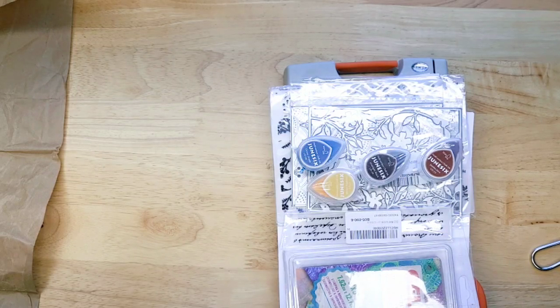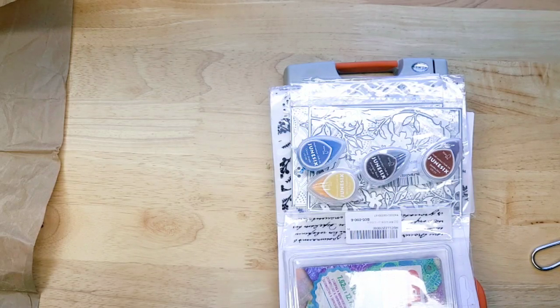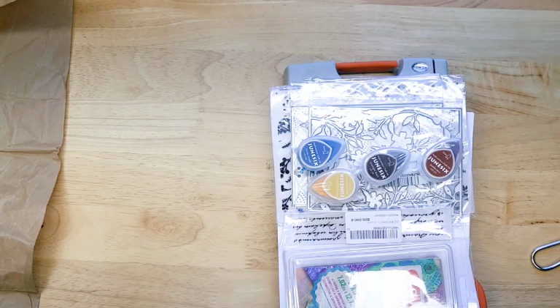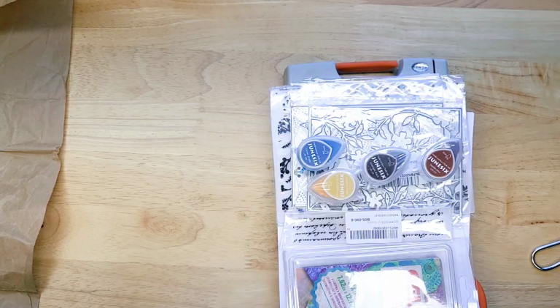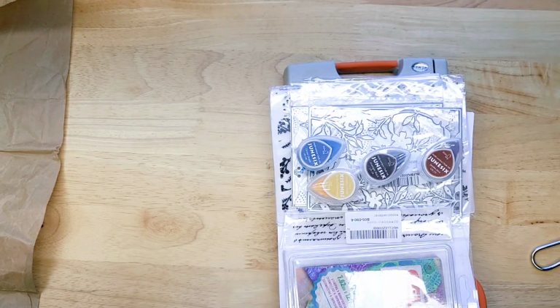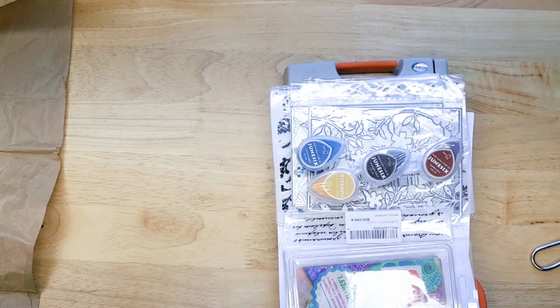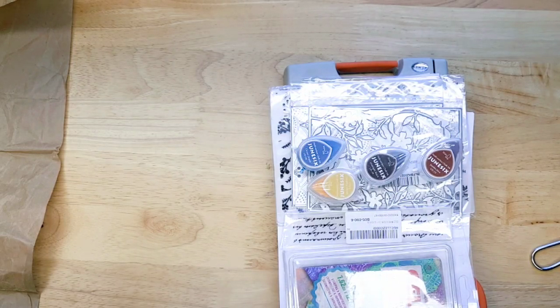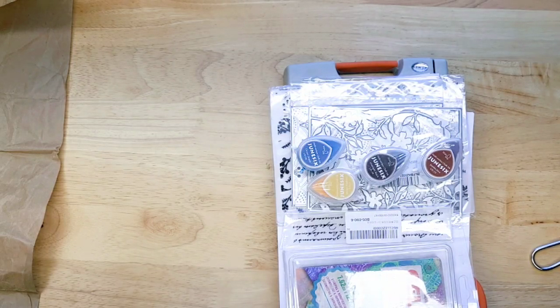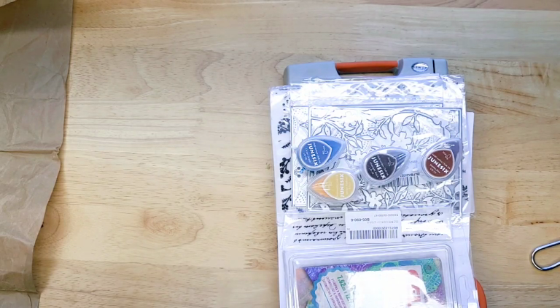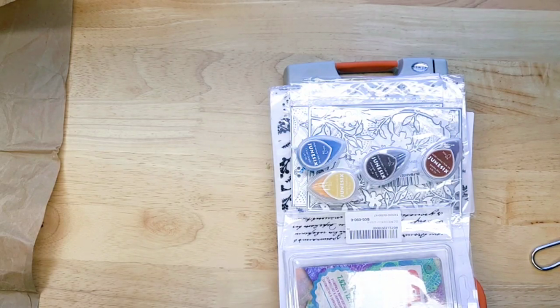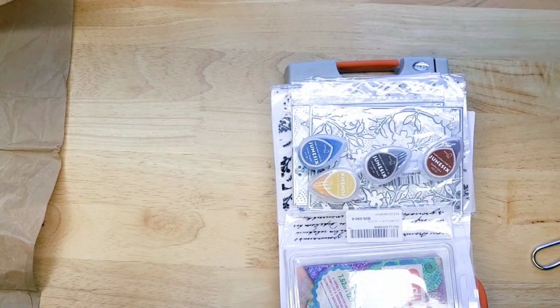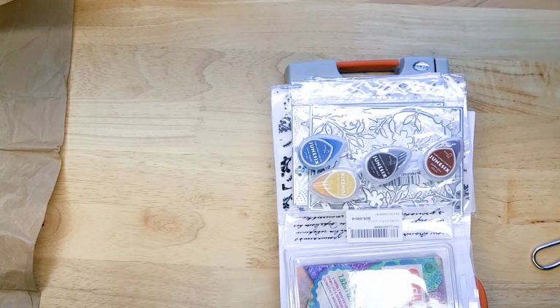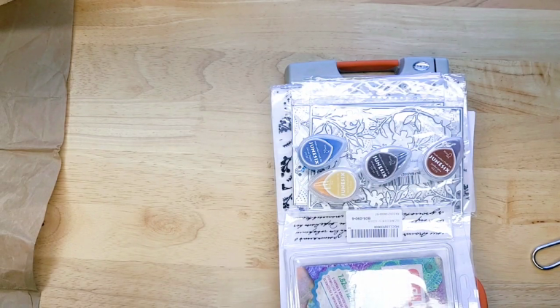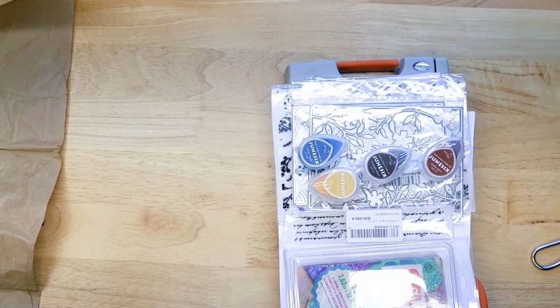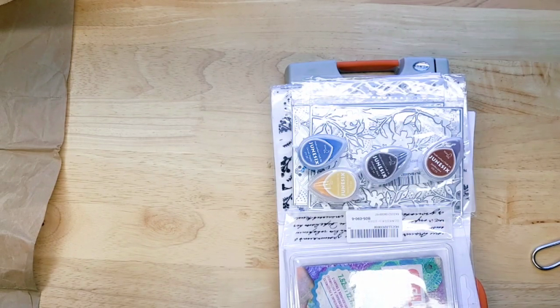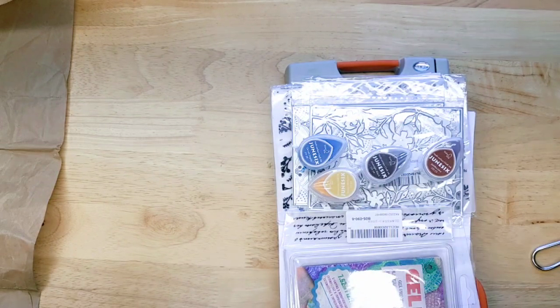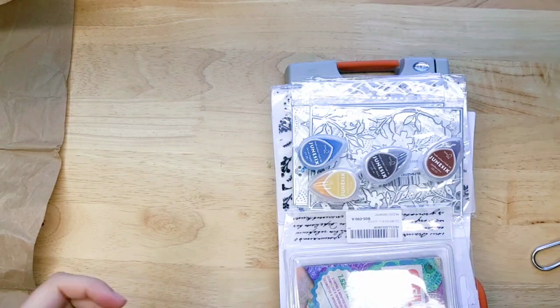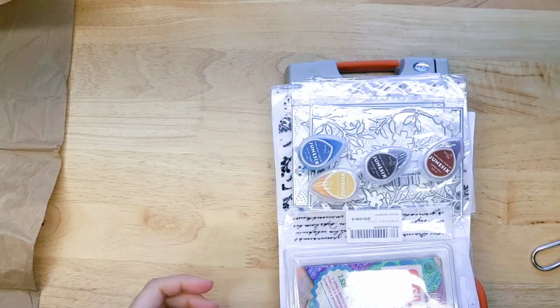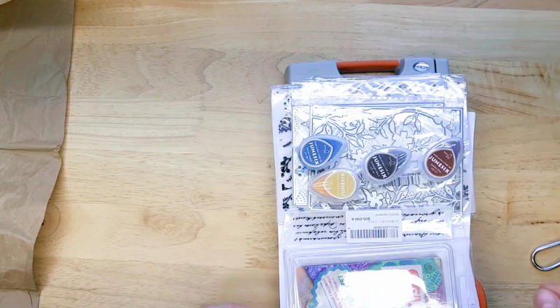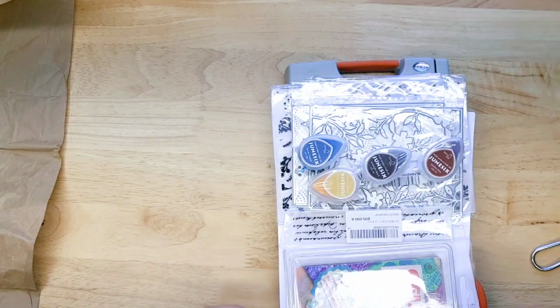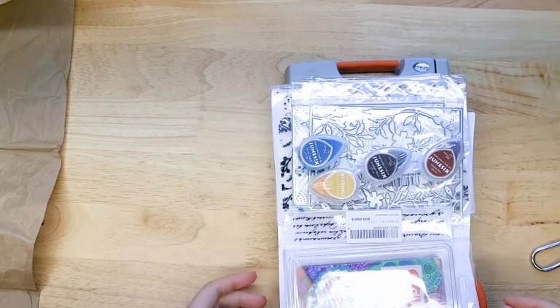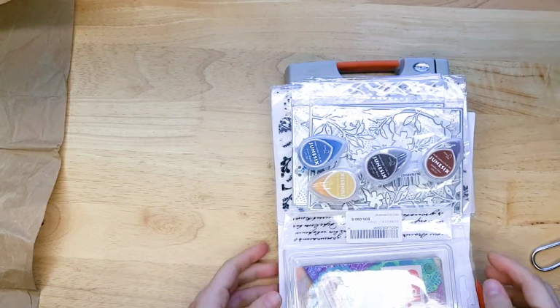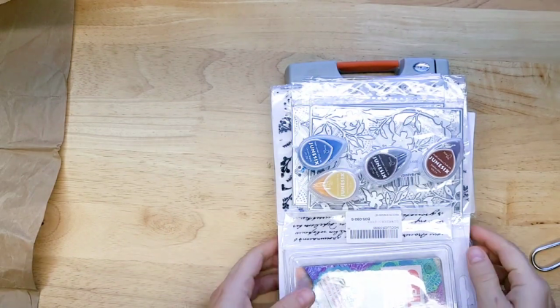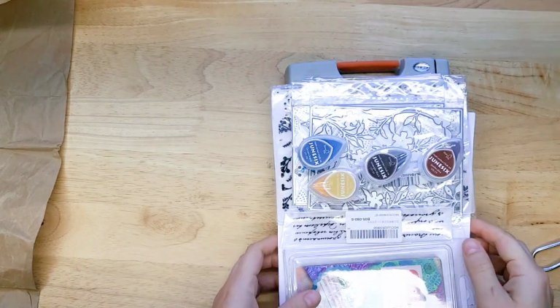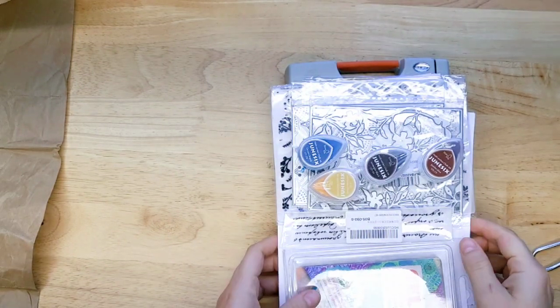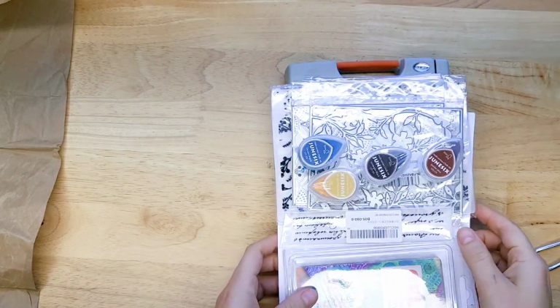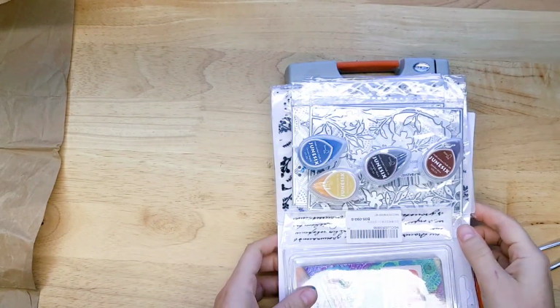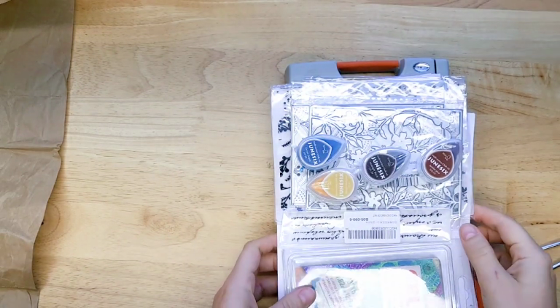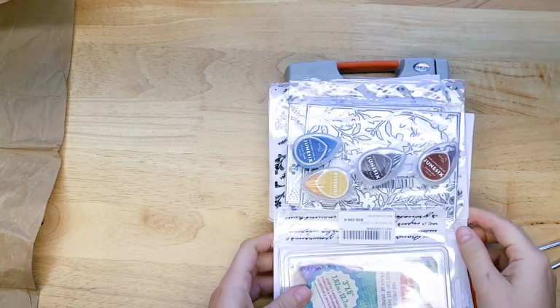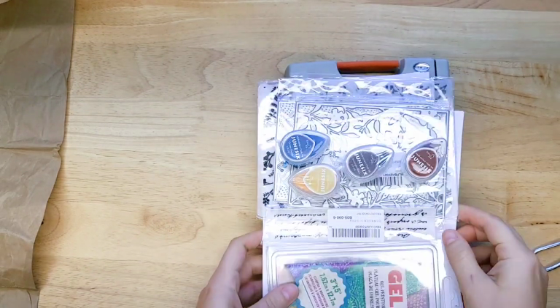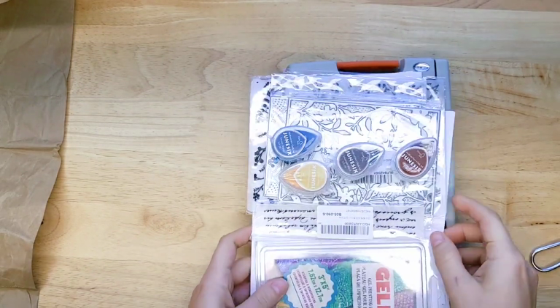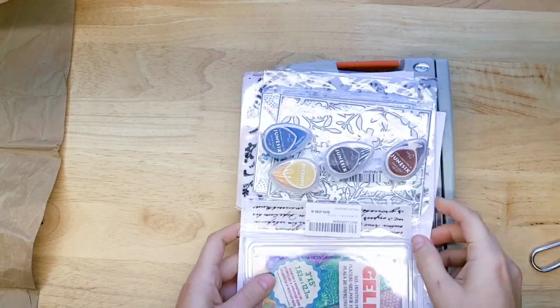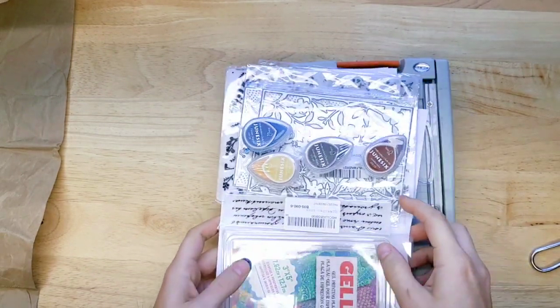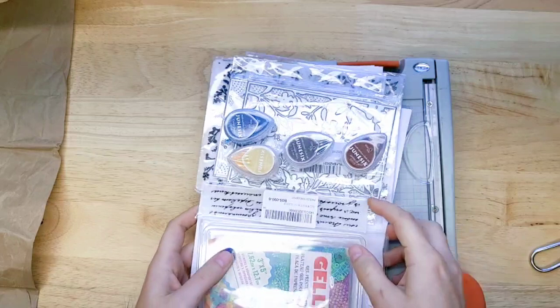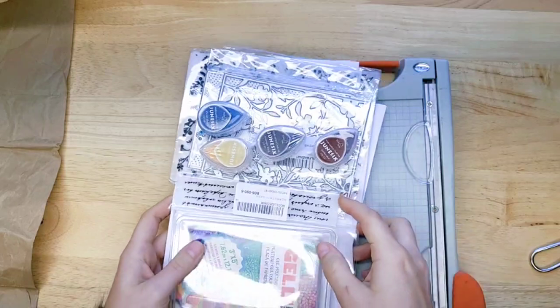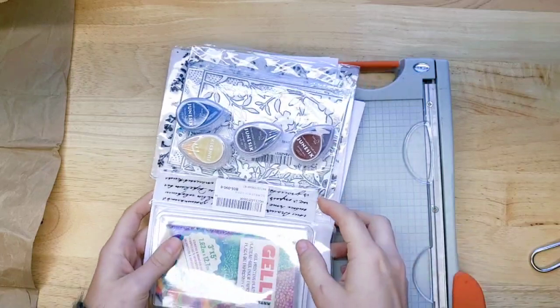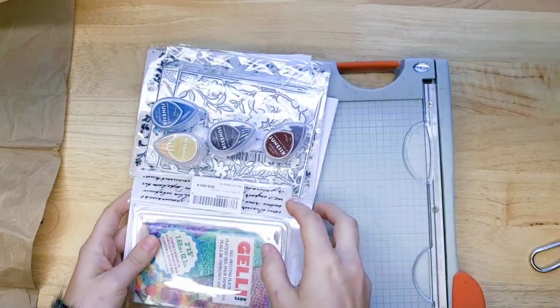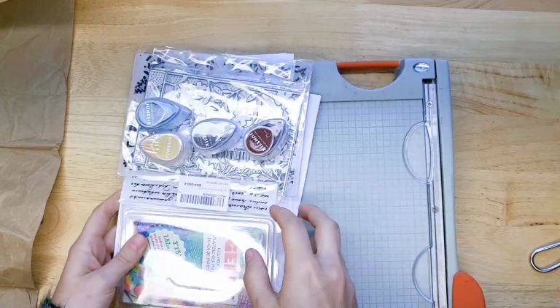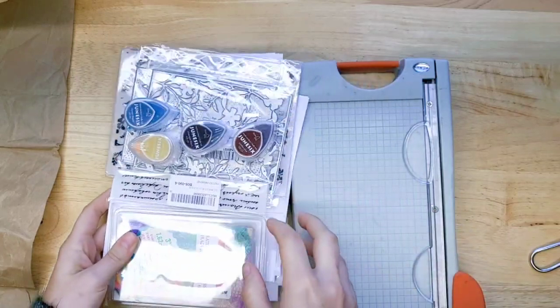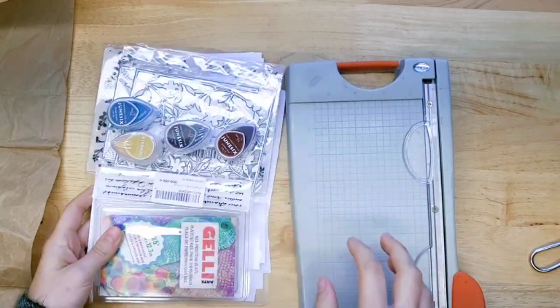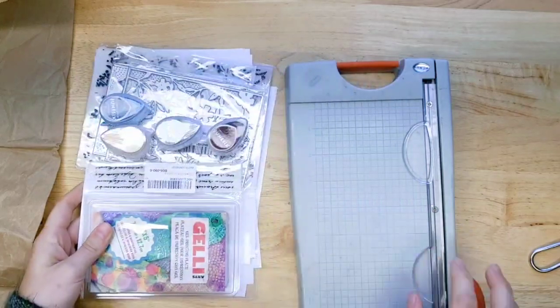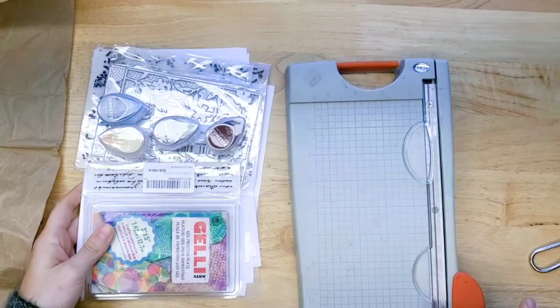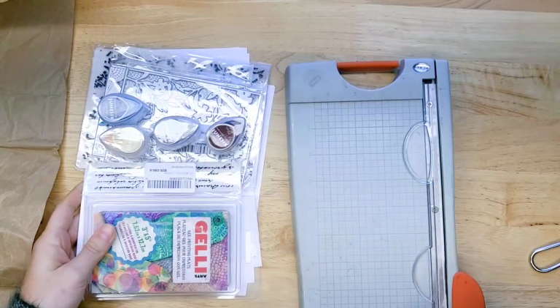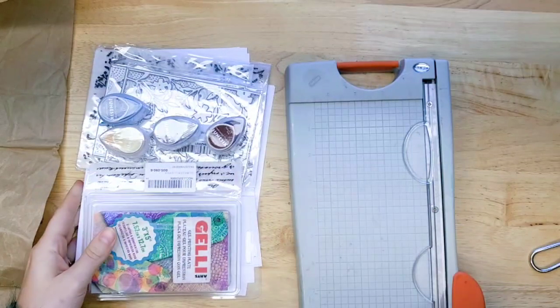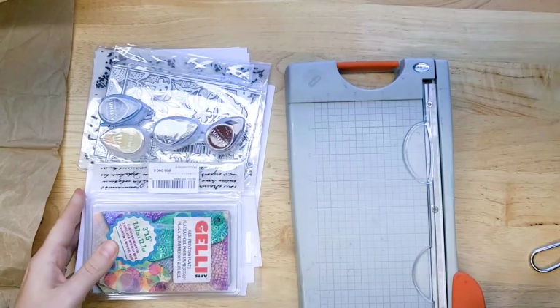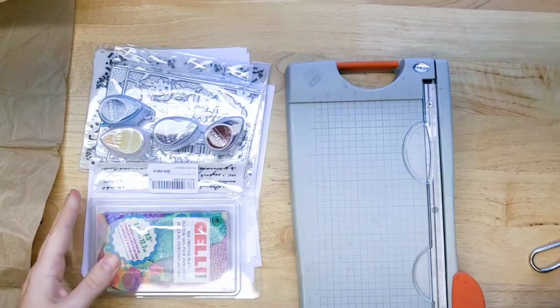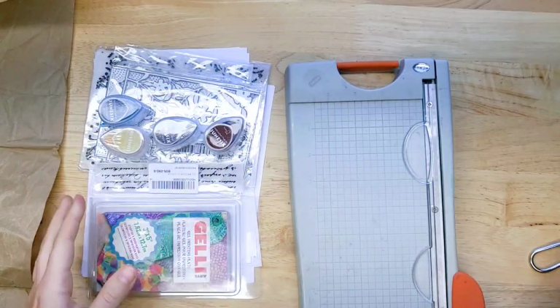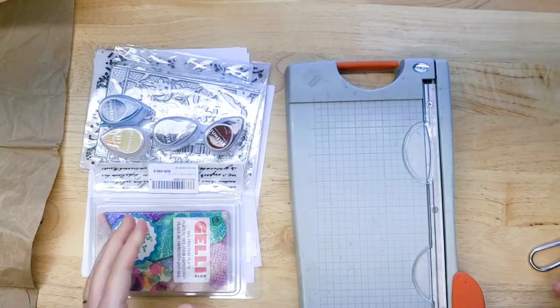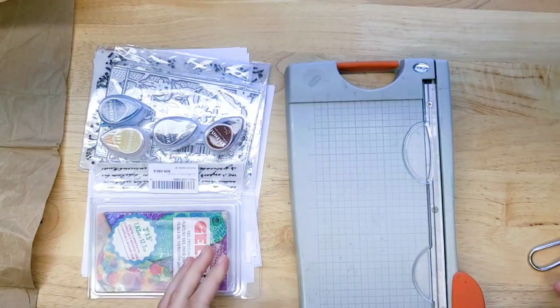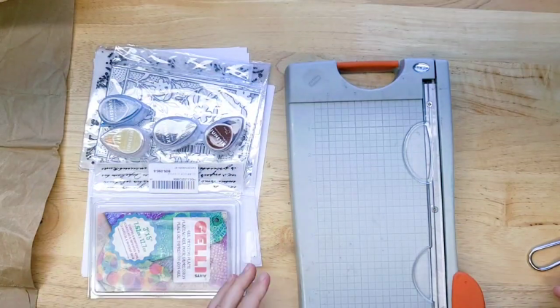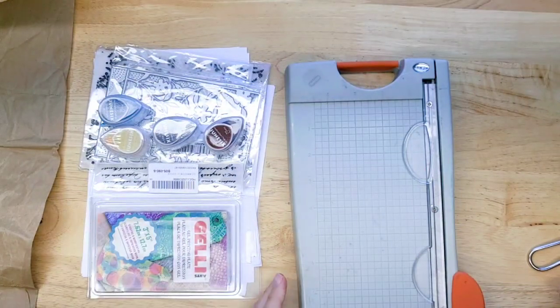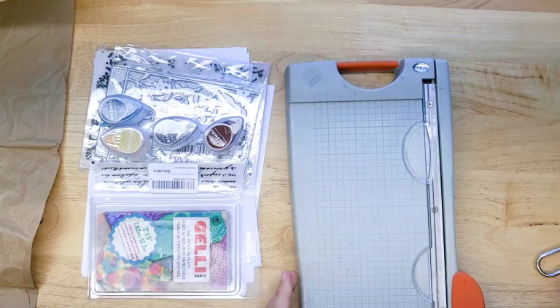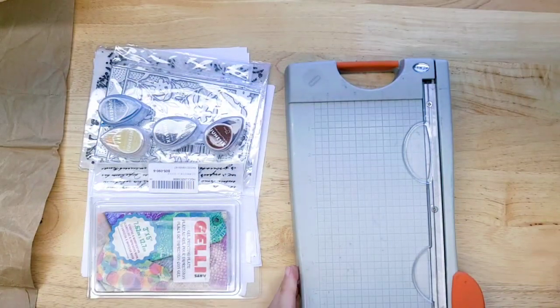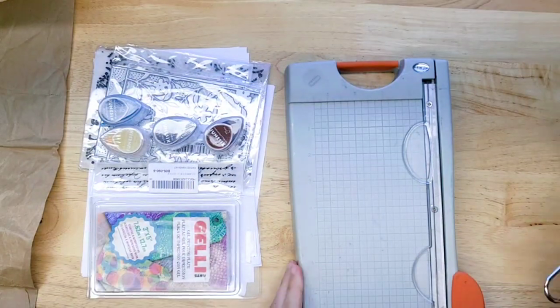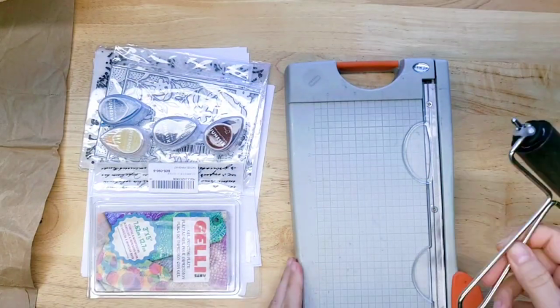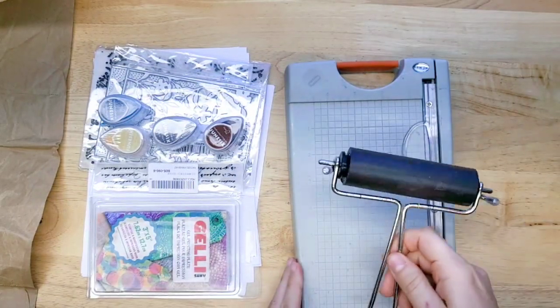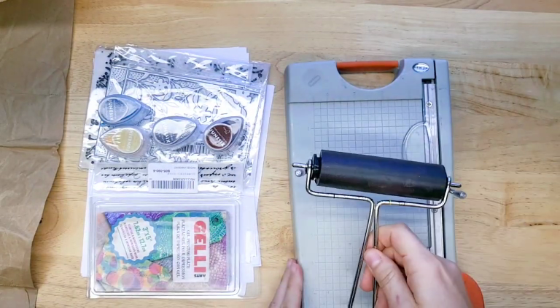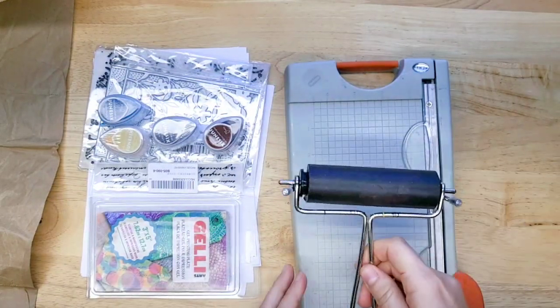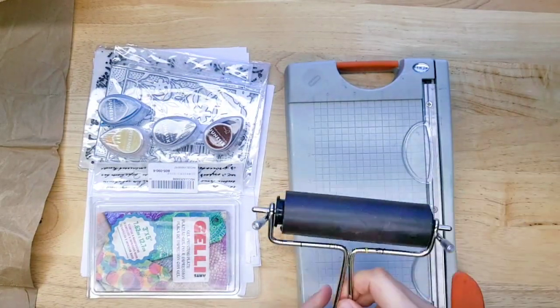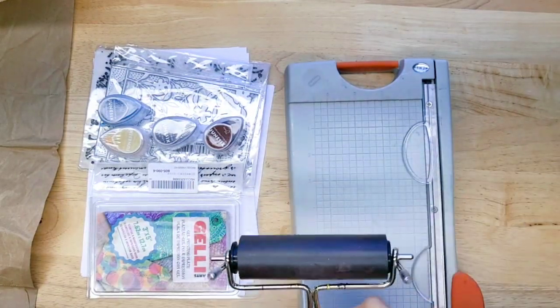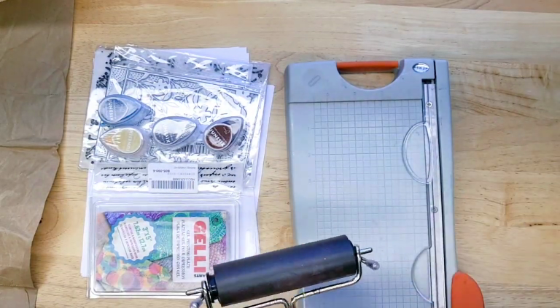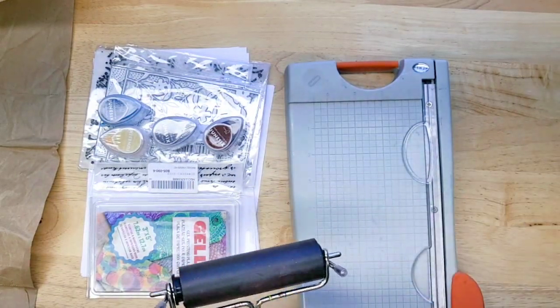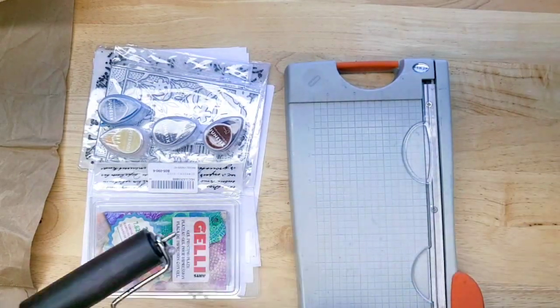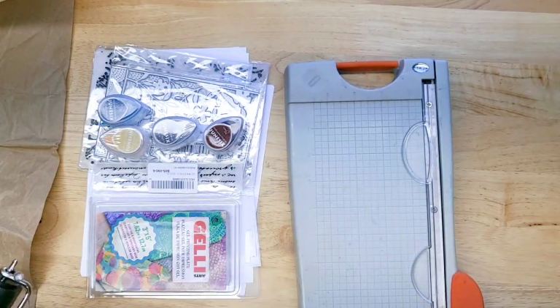Hey everyone, it's Lindsay. Welcome back to my channel. Today I am playing, so I hope that you enjoy playing along with me.